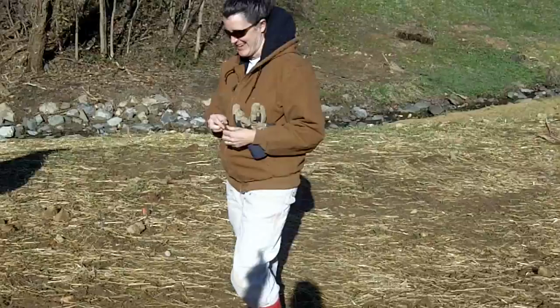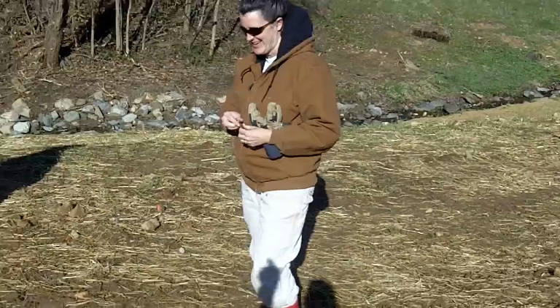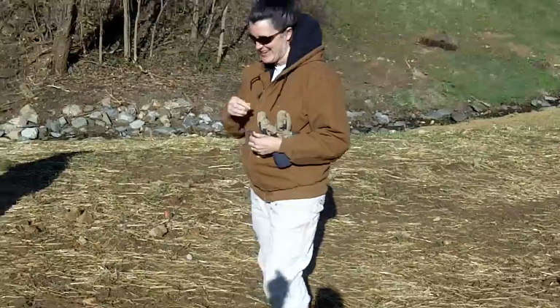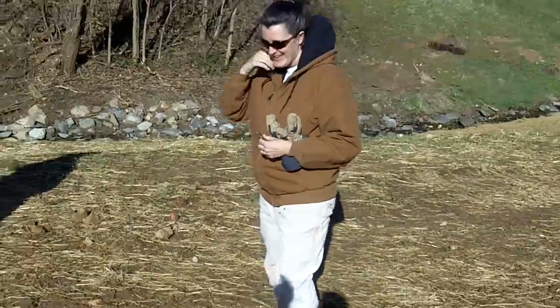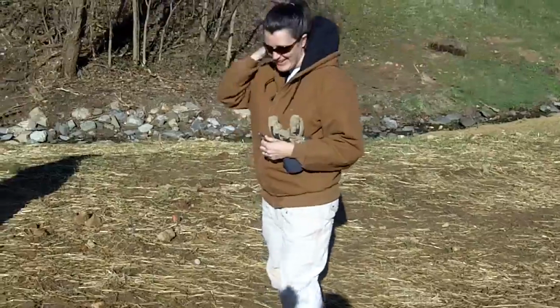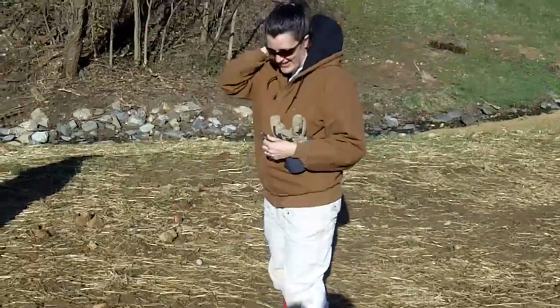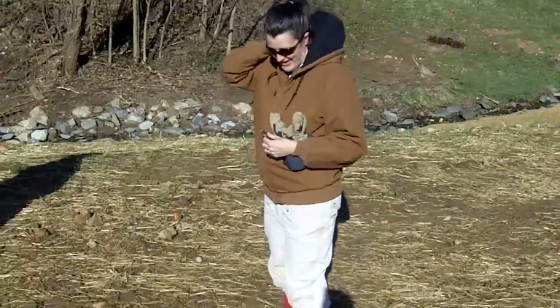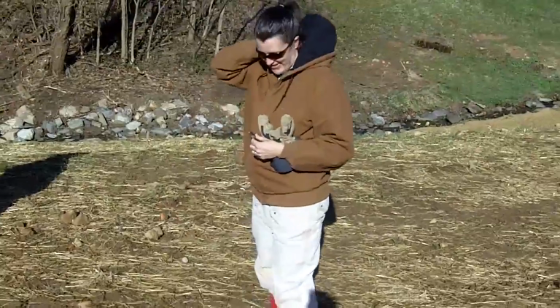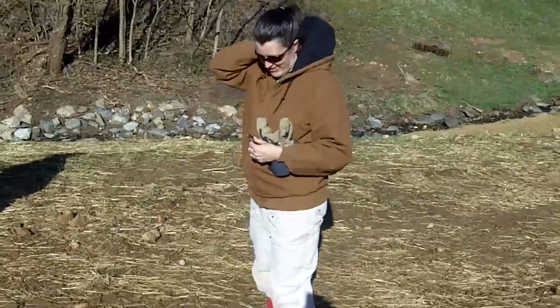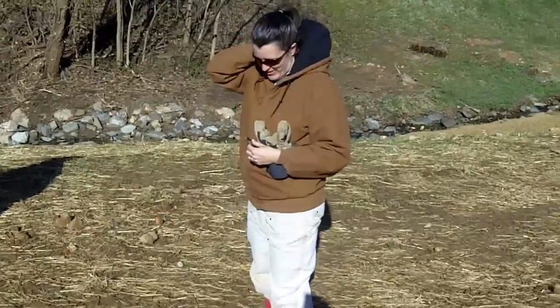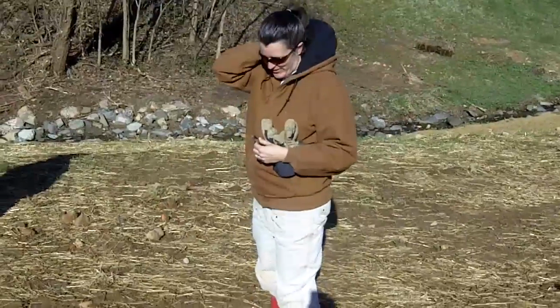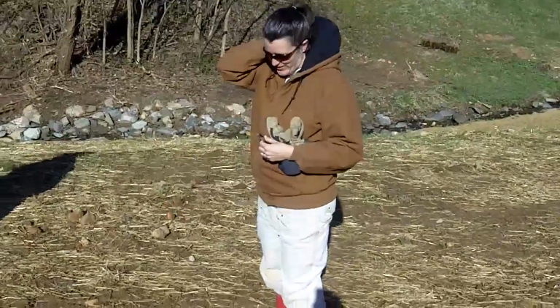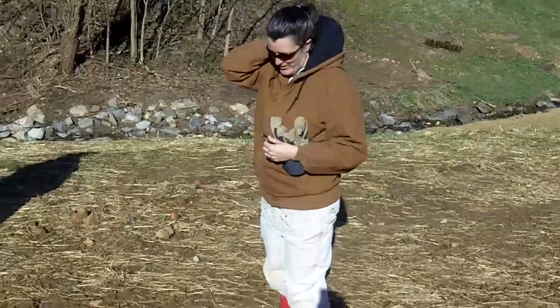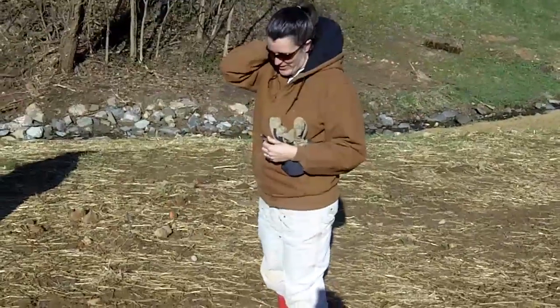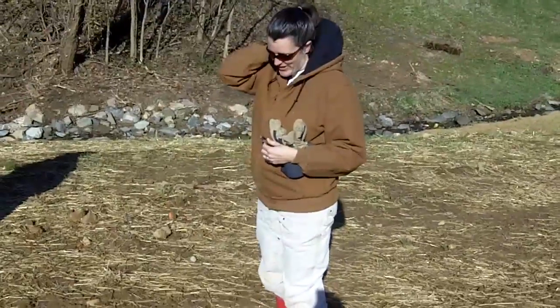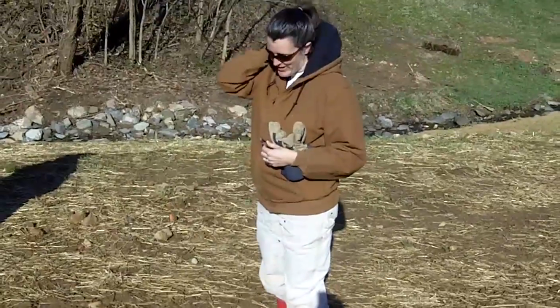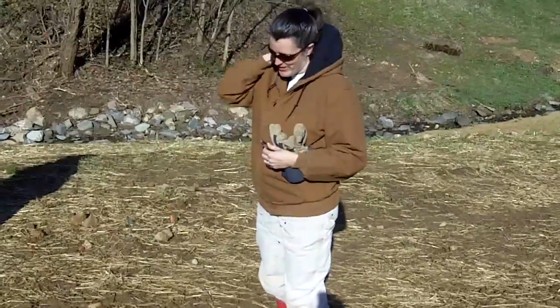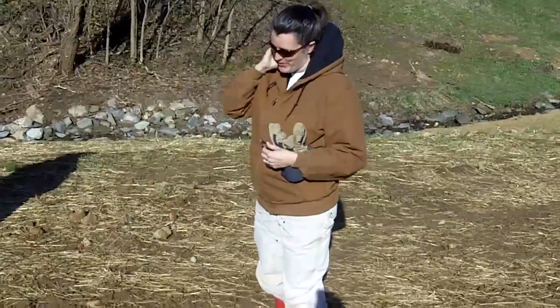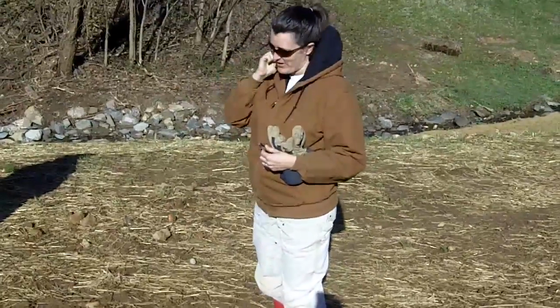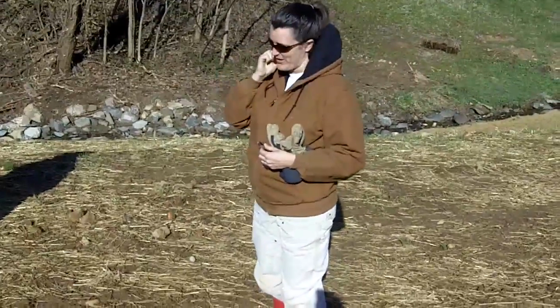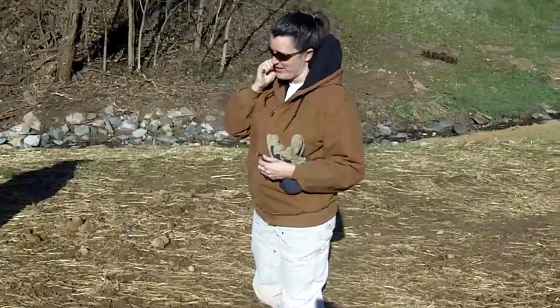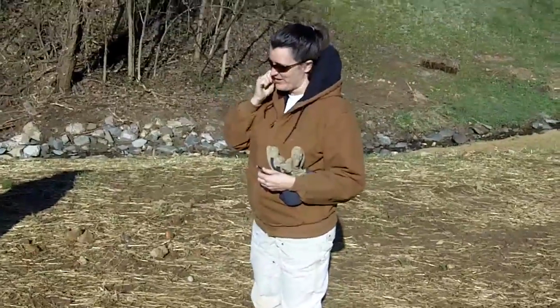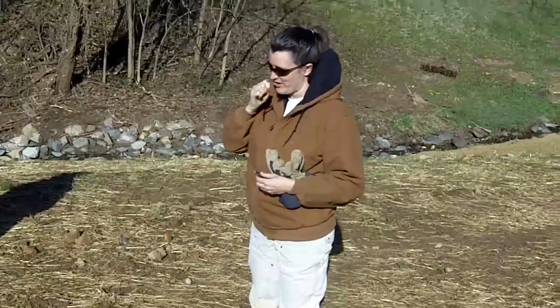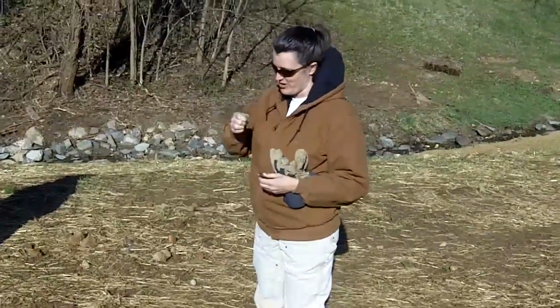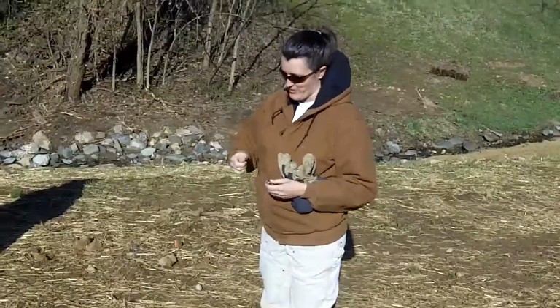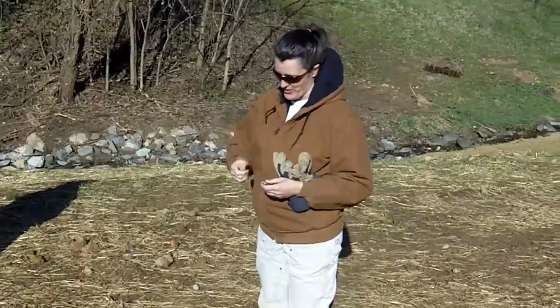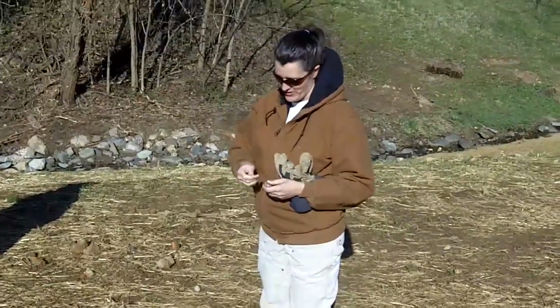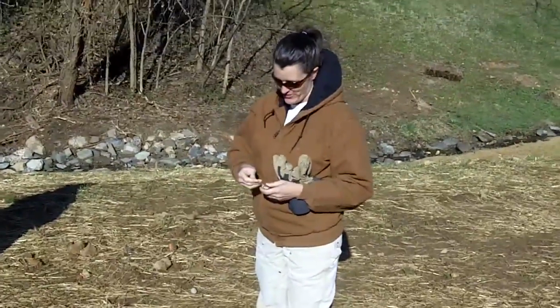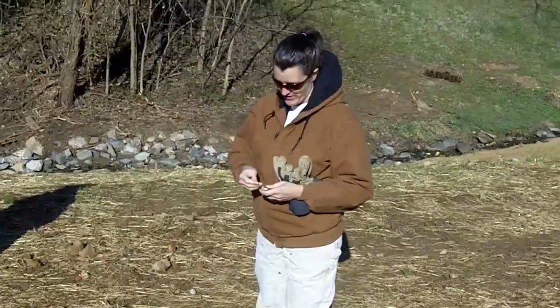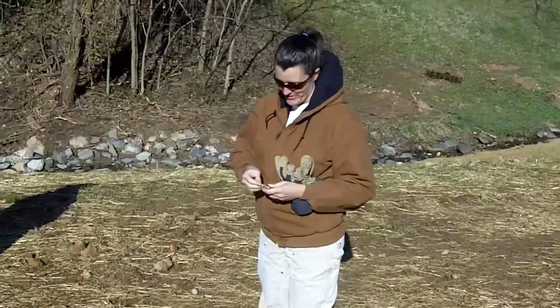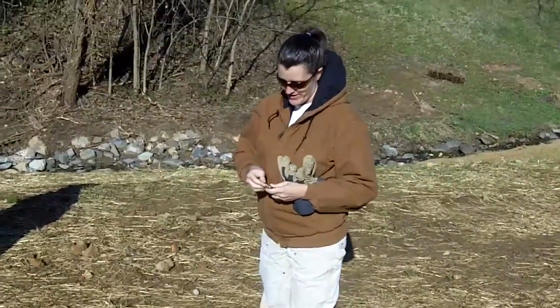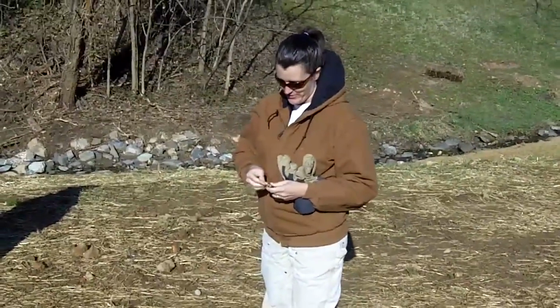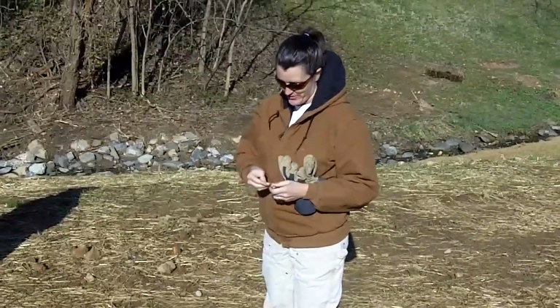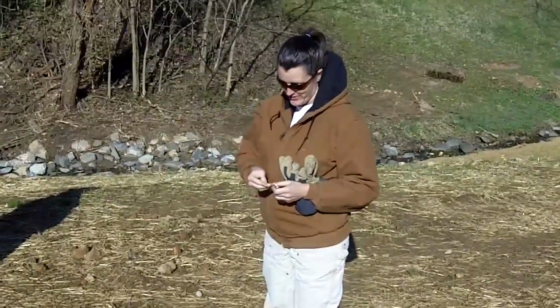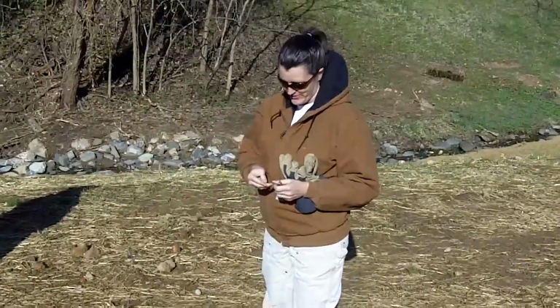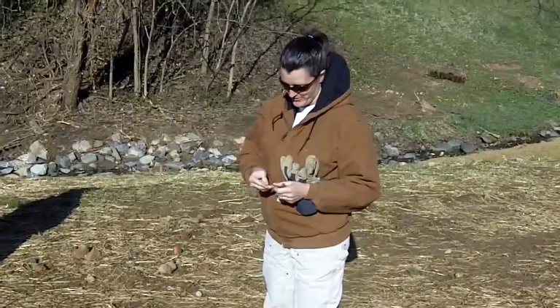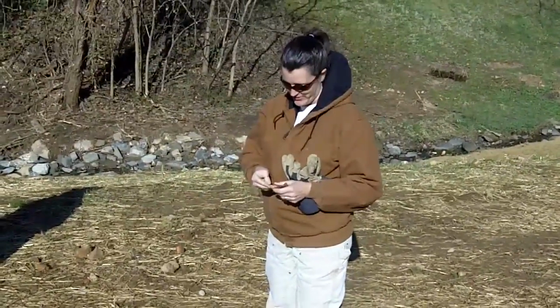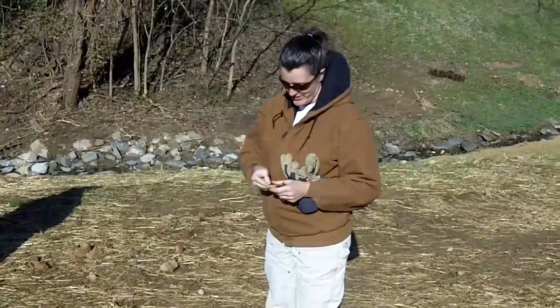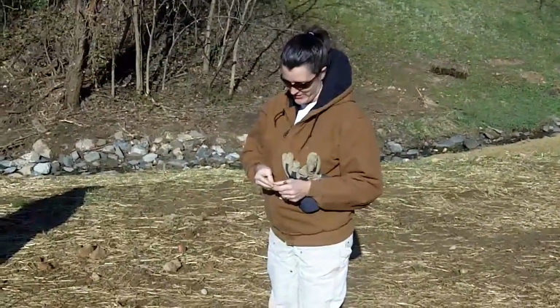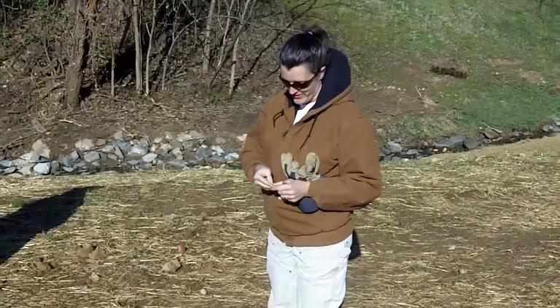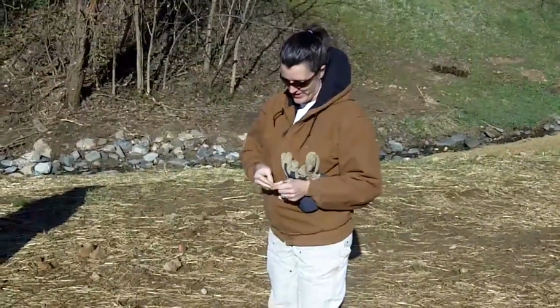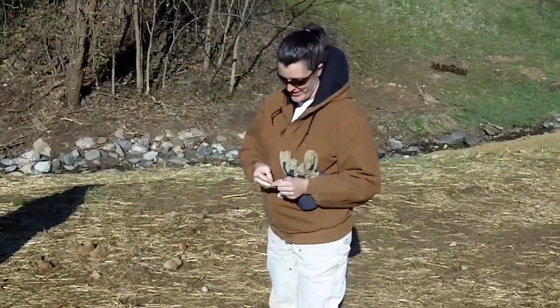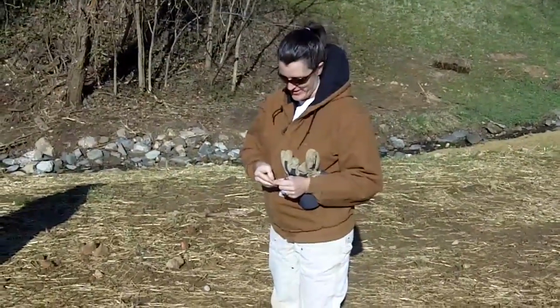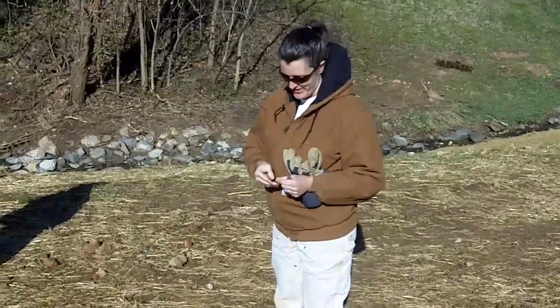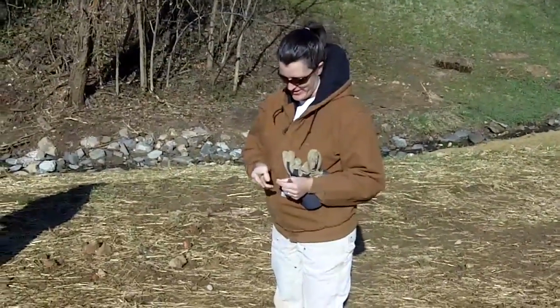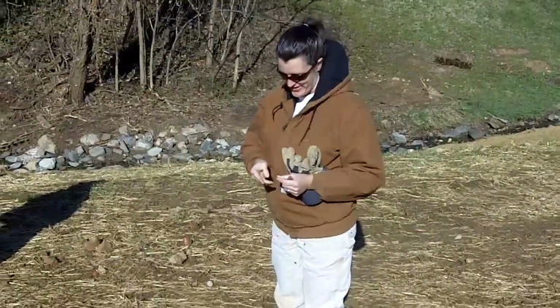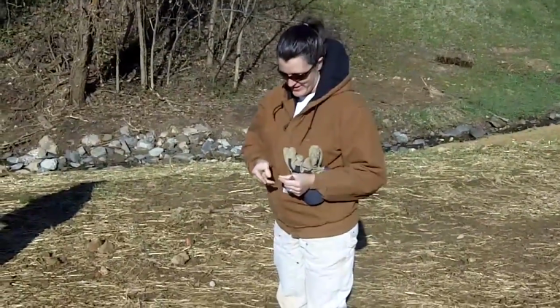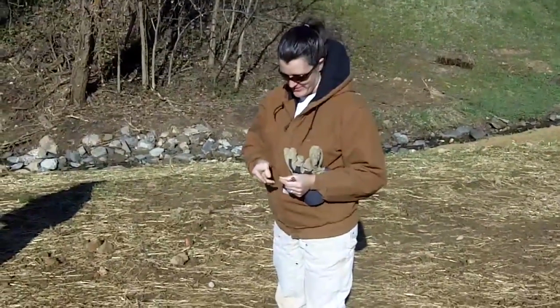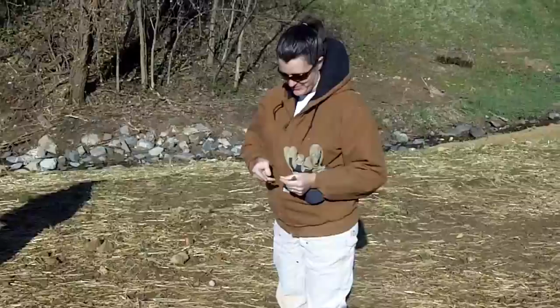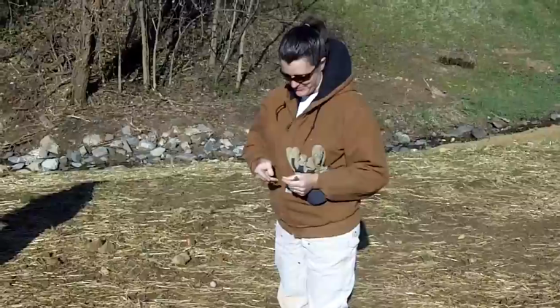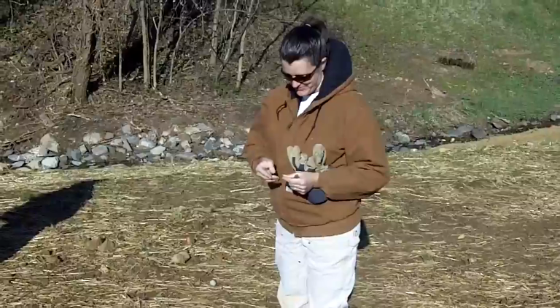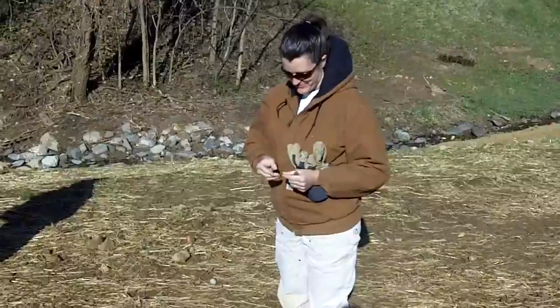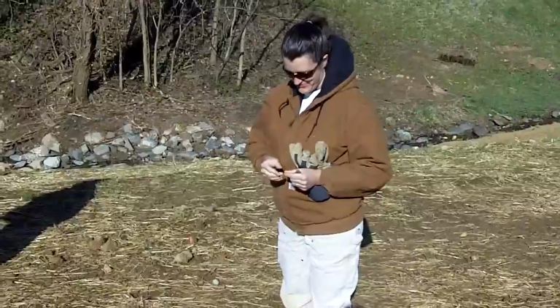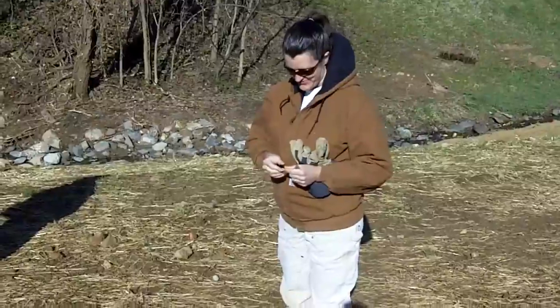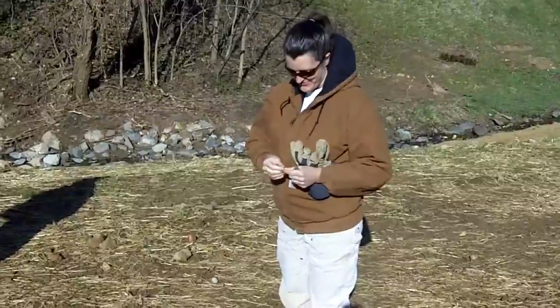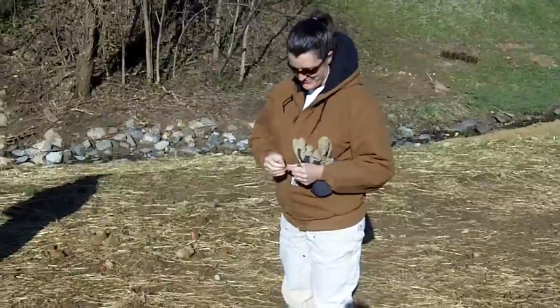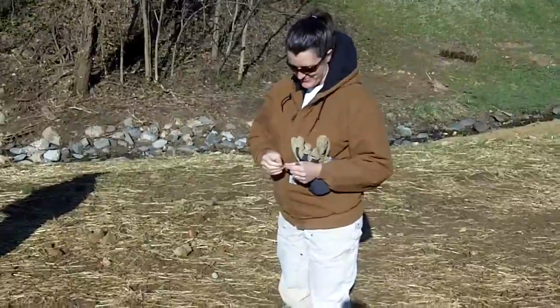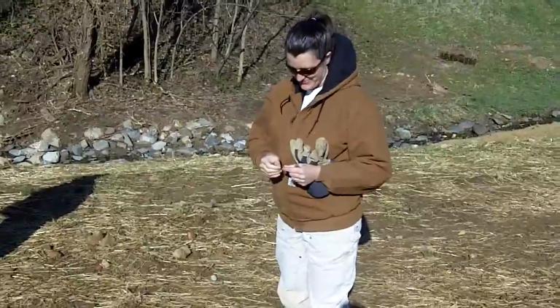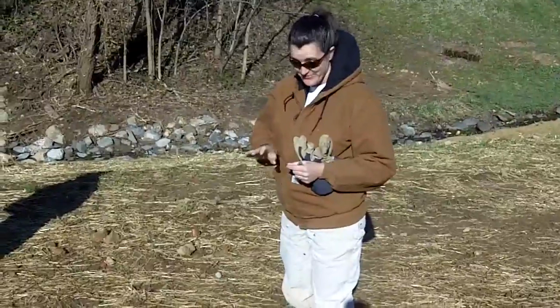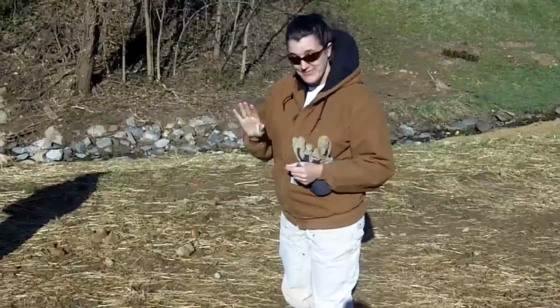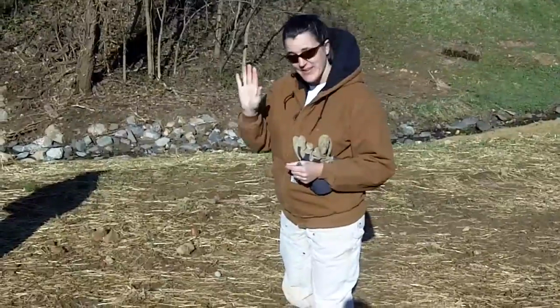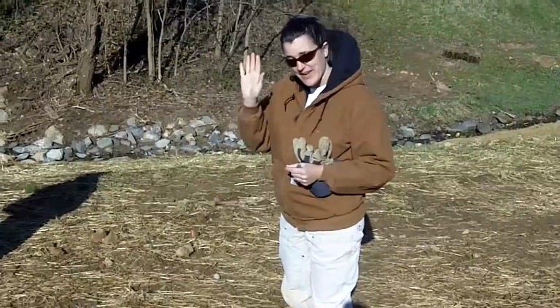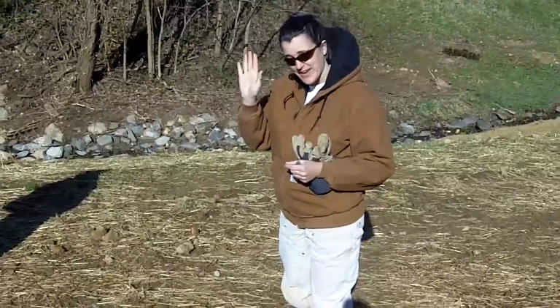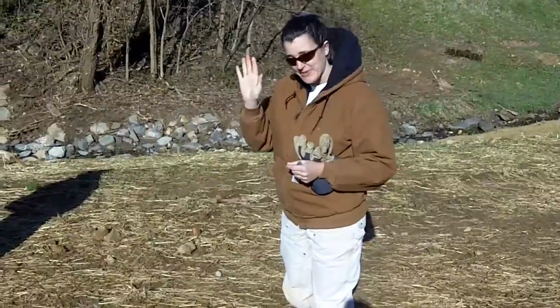Here we are at a park in Carrboro and Chapel Hill, North Carolina. This is Karen Hall with NC State.